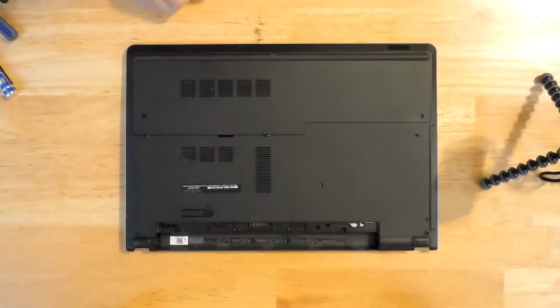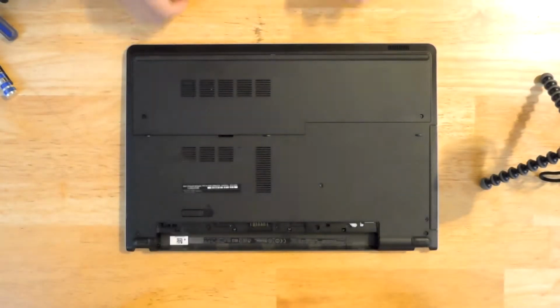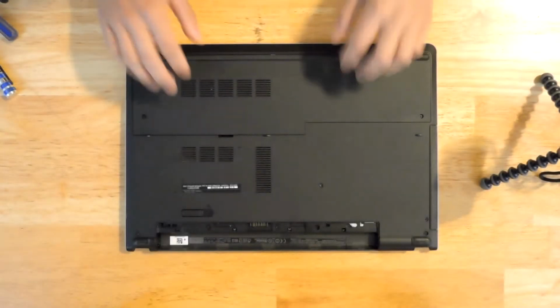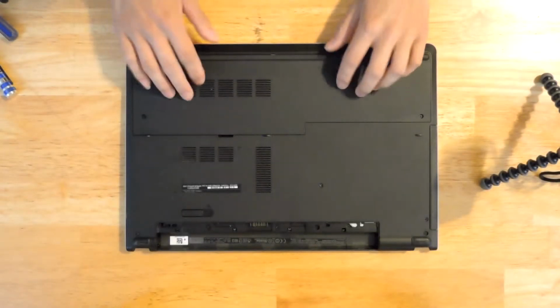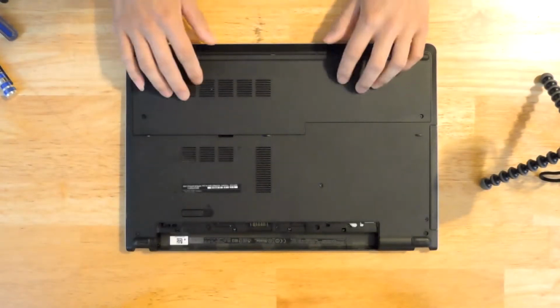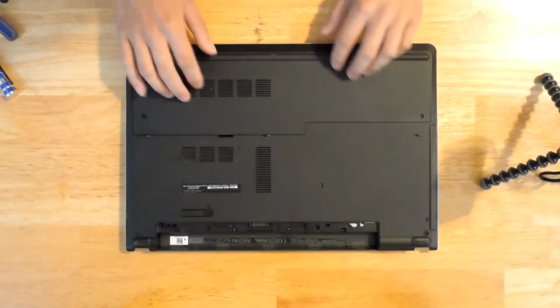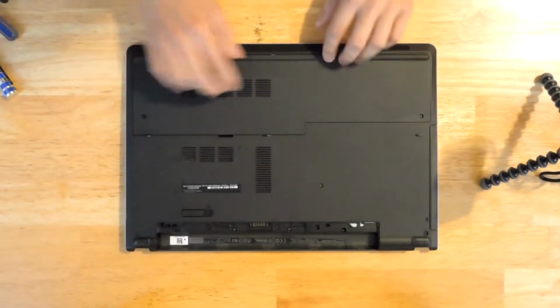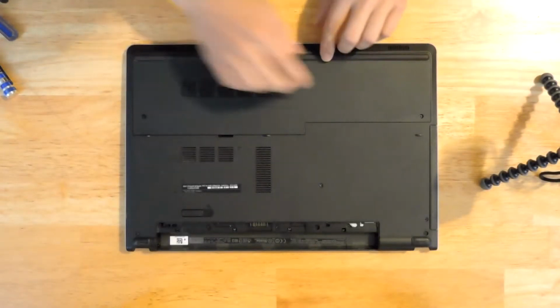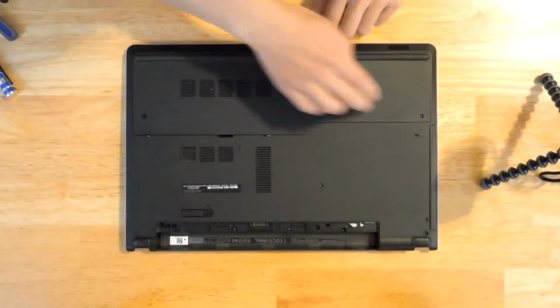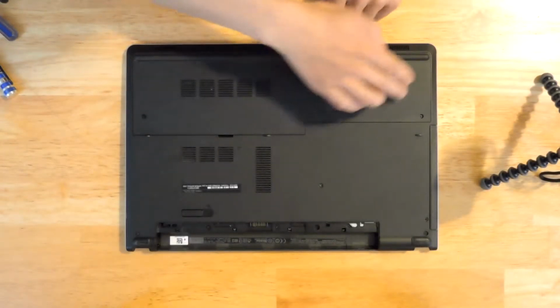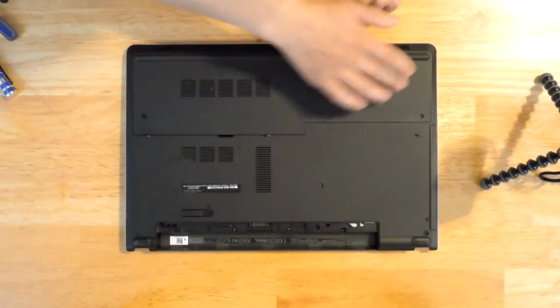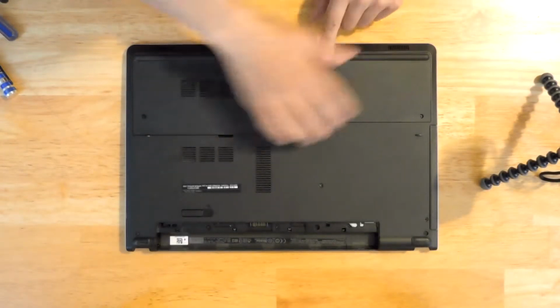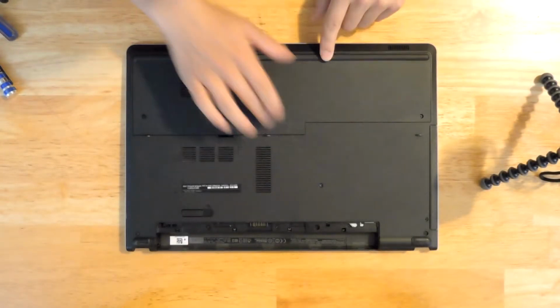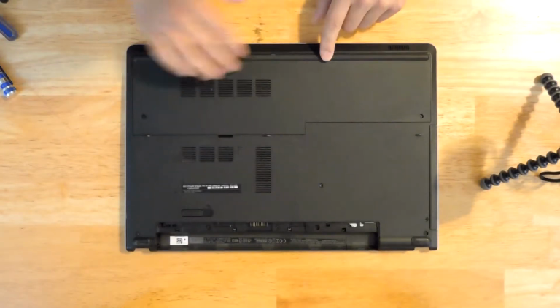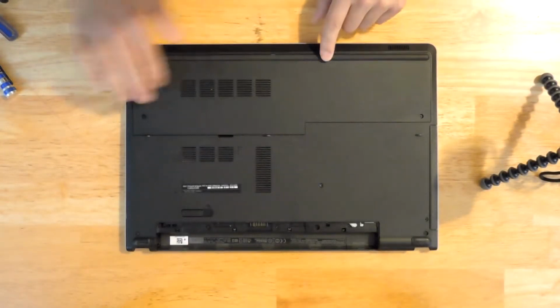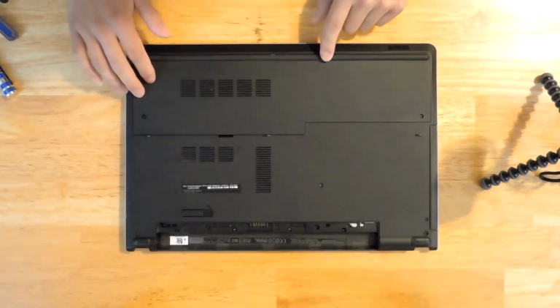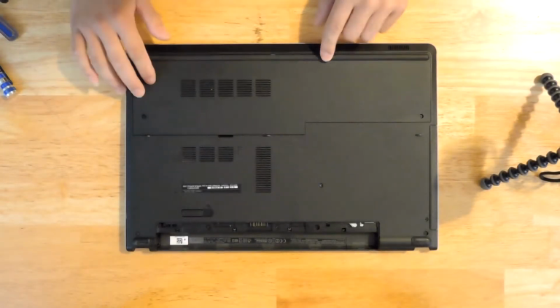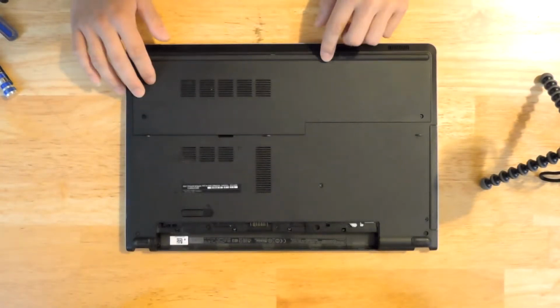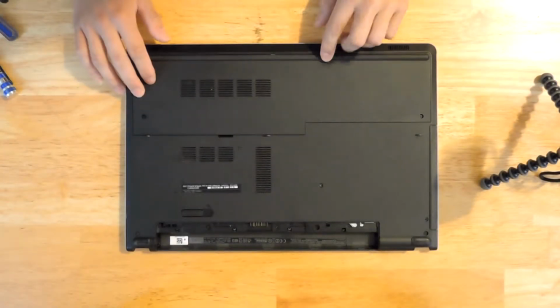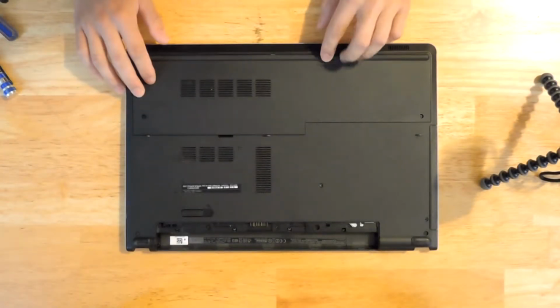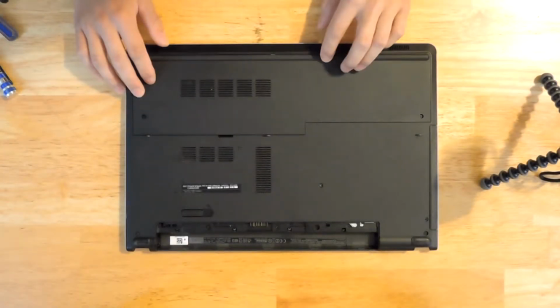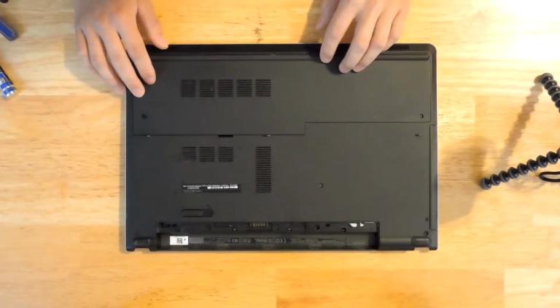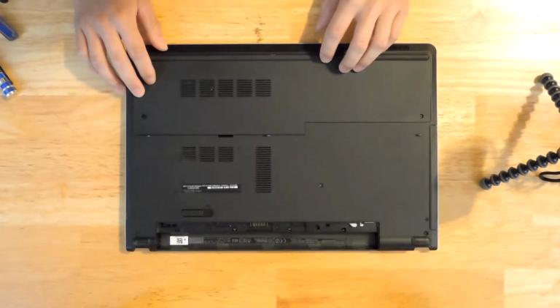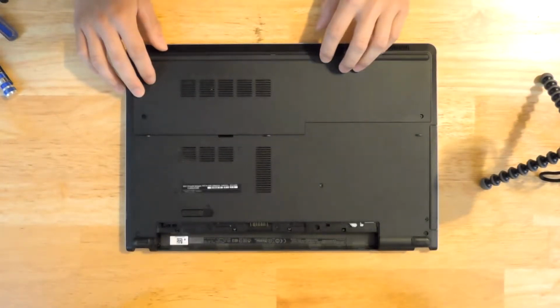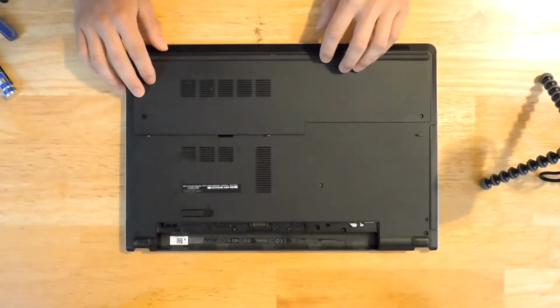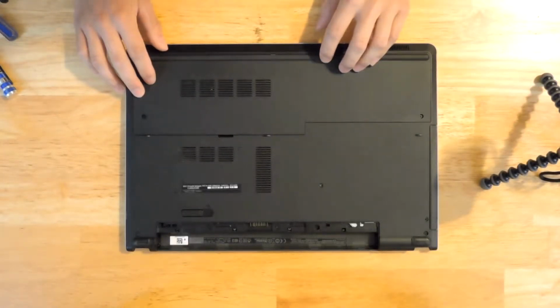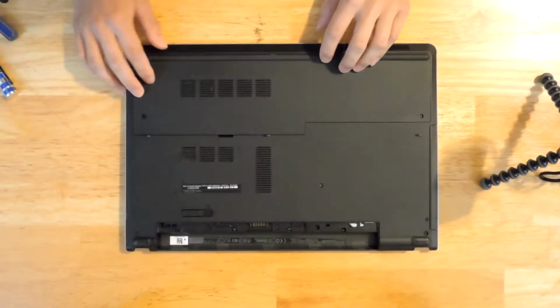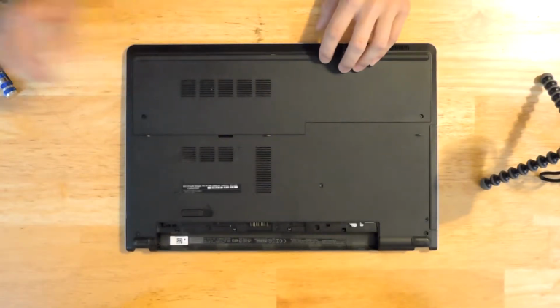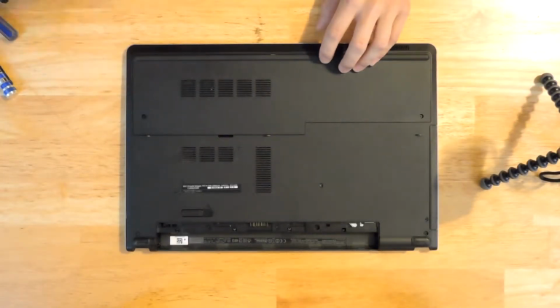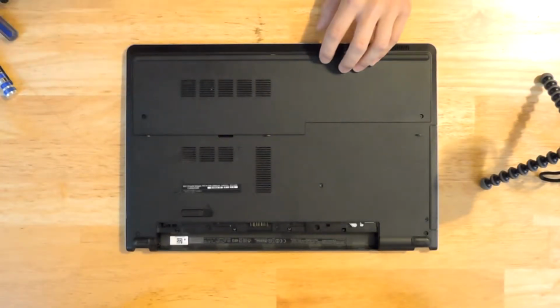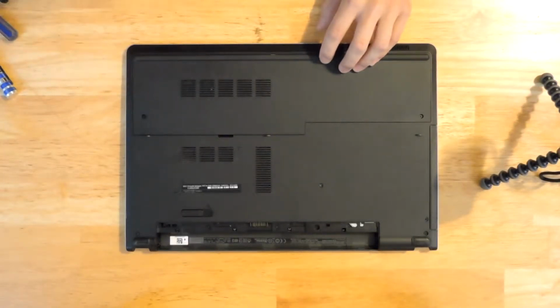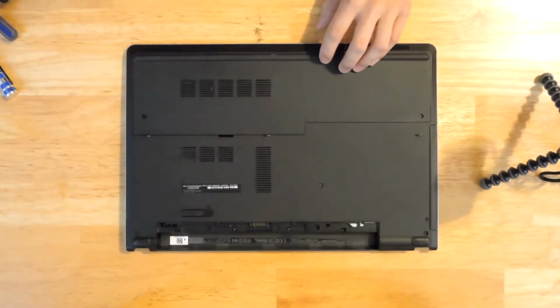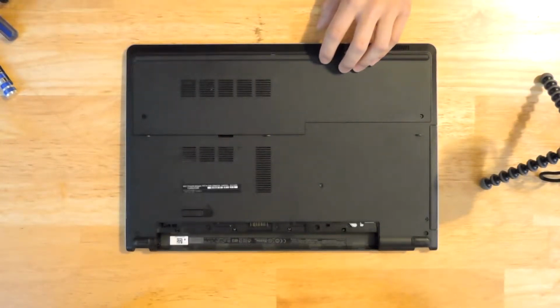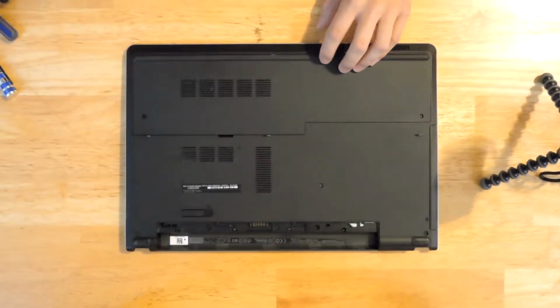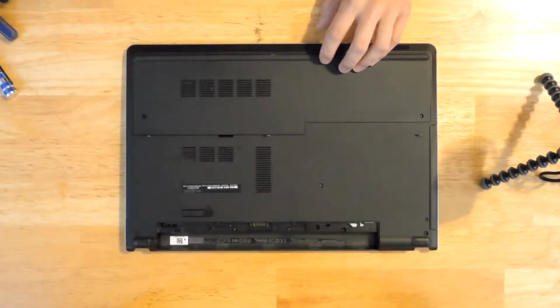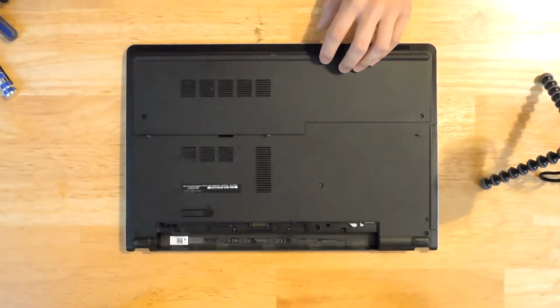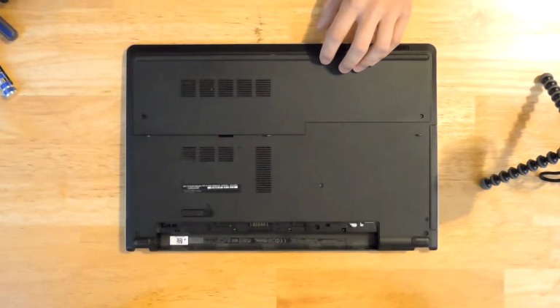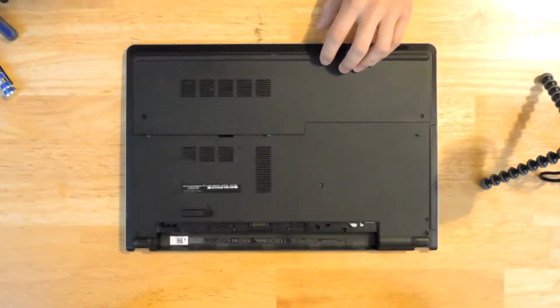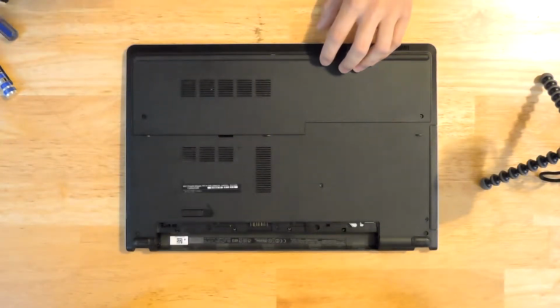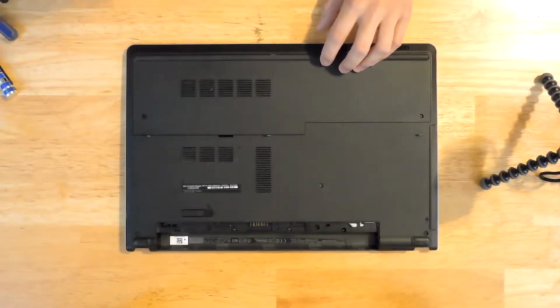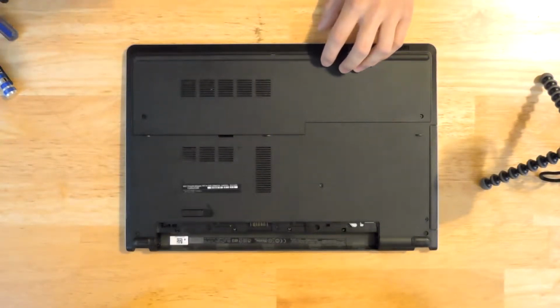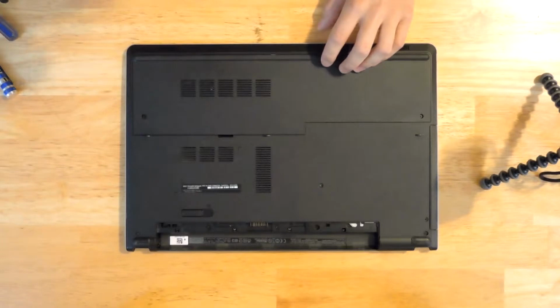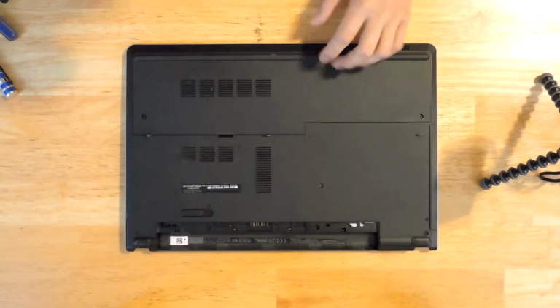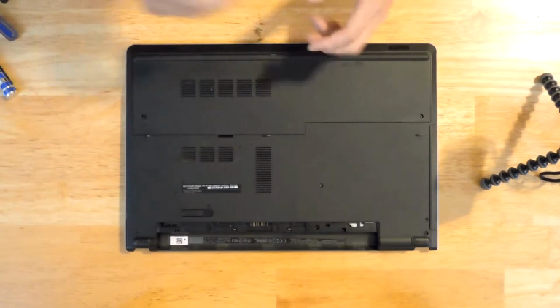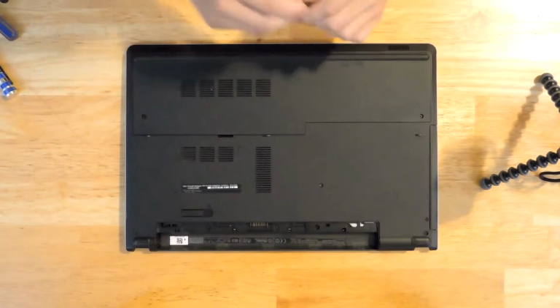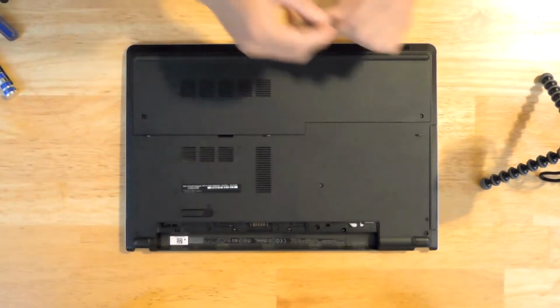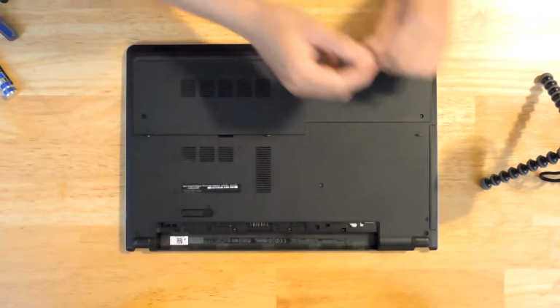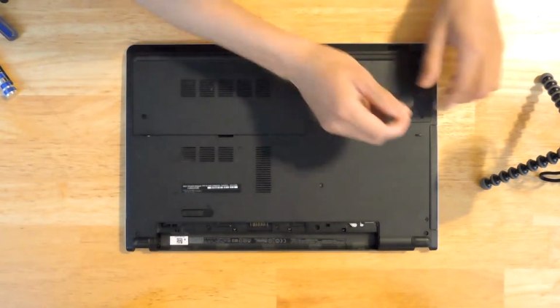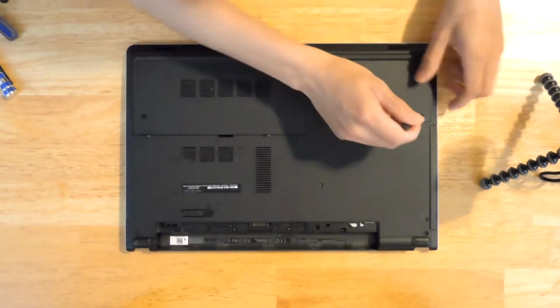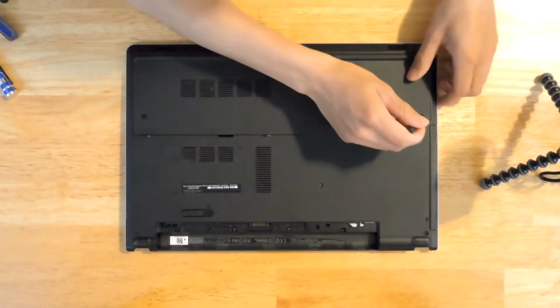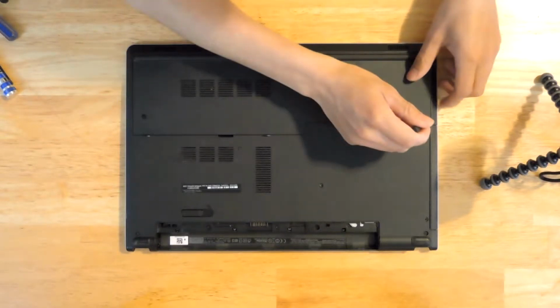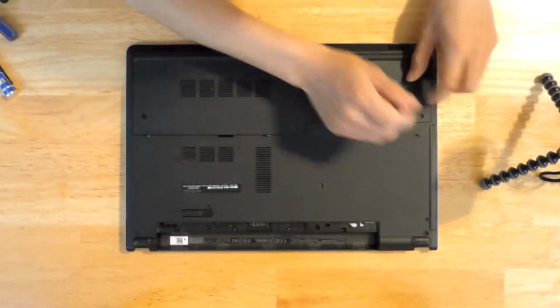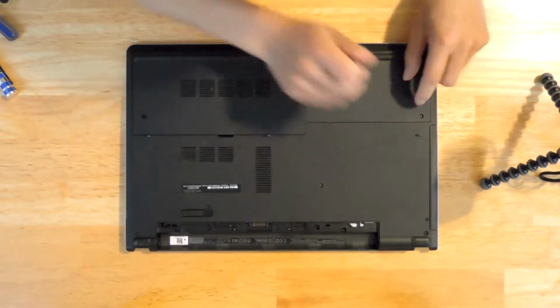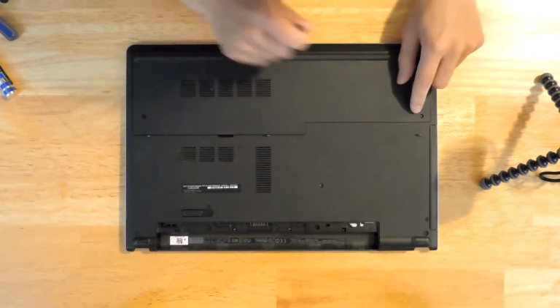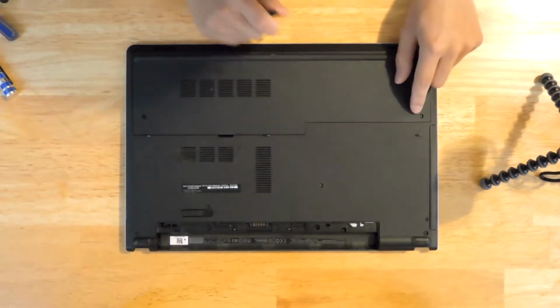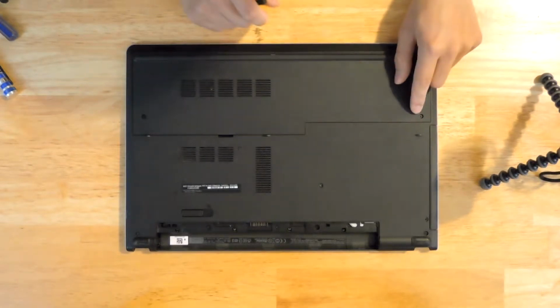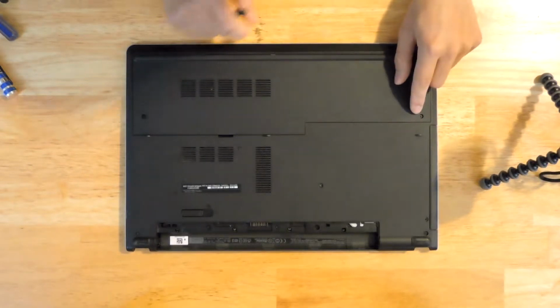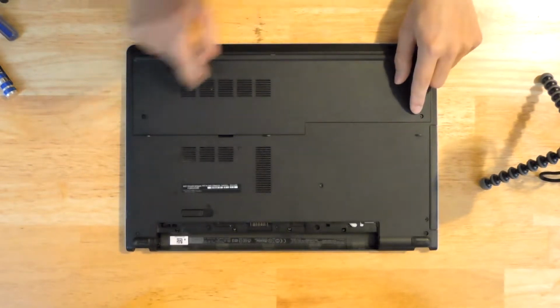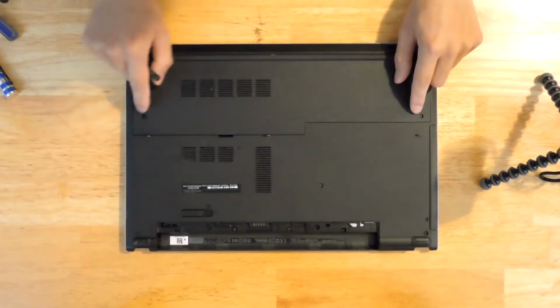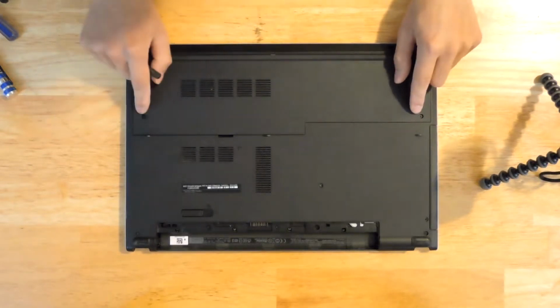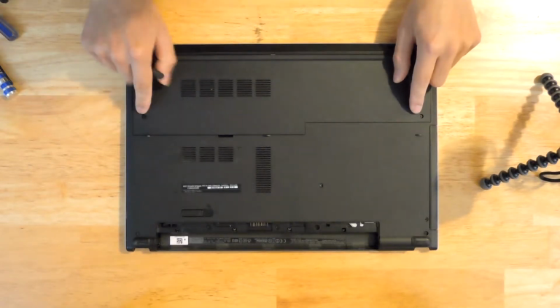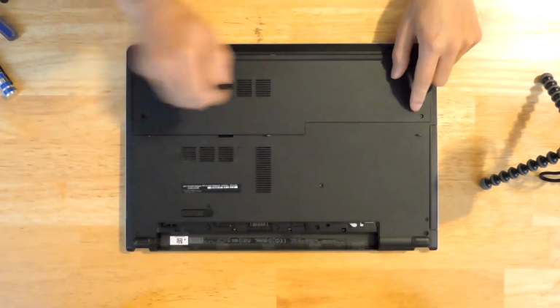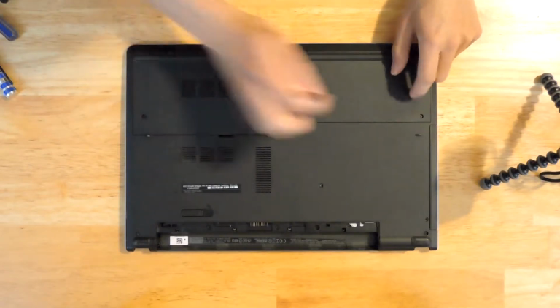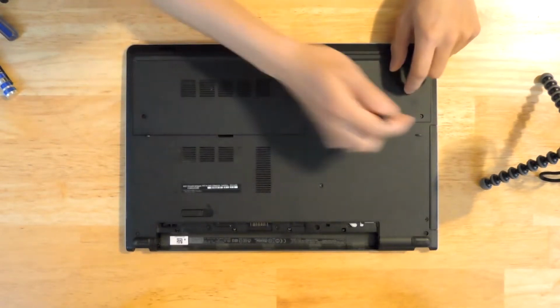First let's start by removing this cover which is hiding the RAM and the hard drive. To do that, take your Phillips screwdriver — there are two screws here.